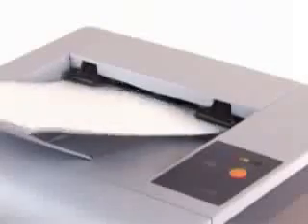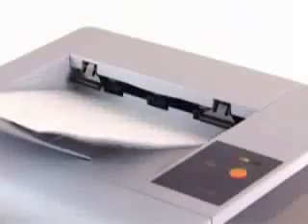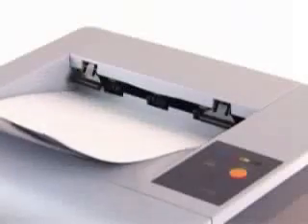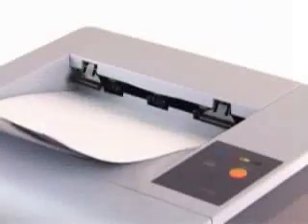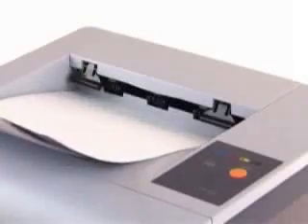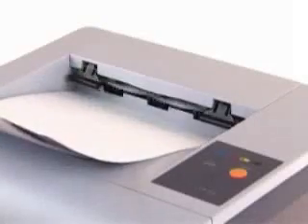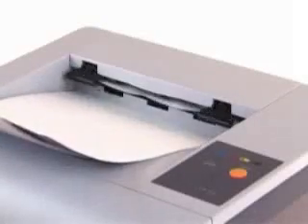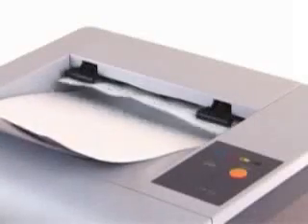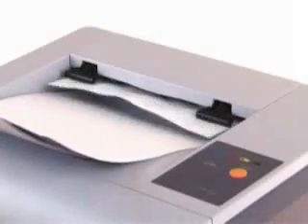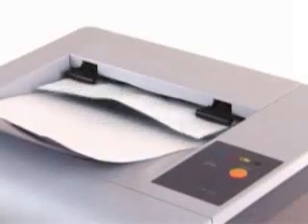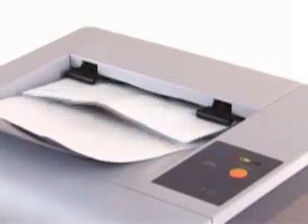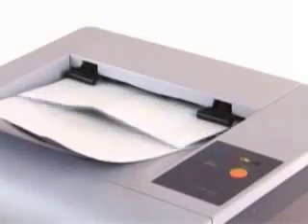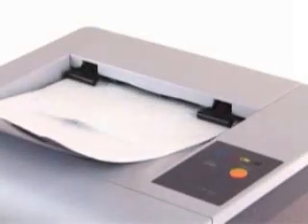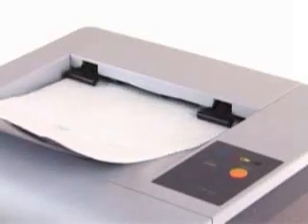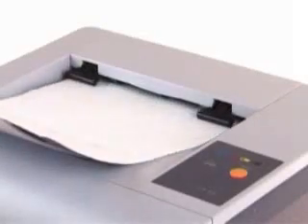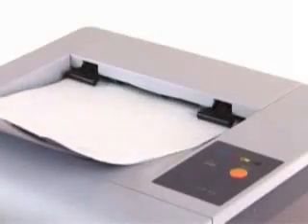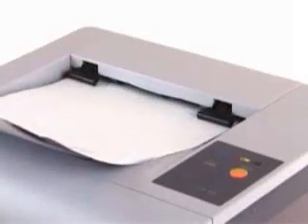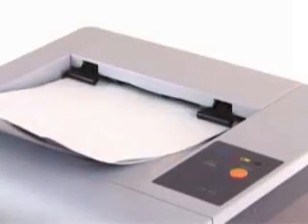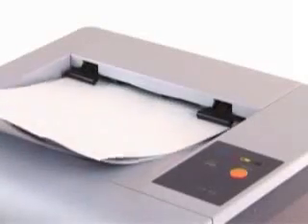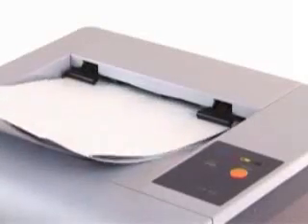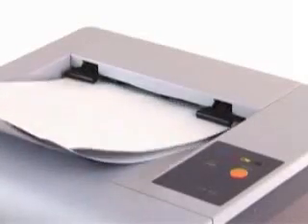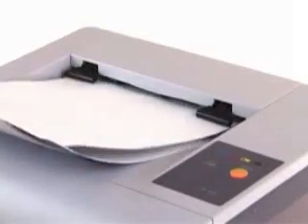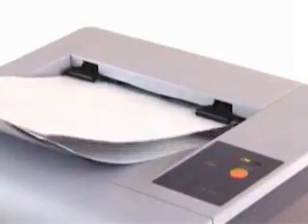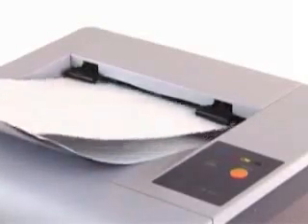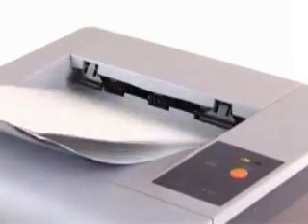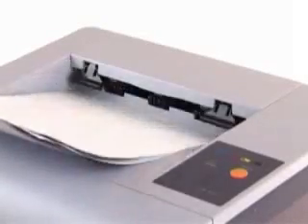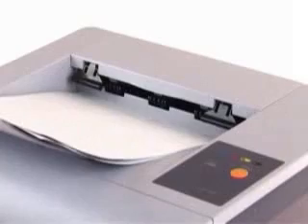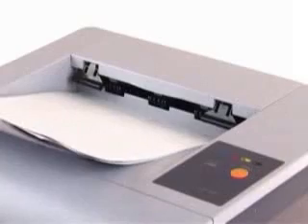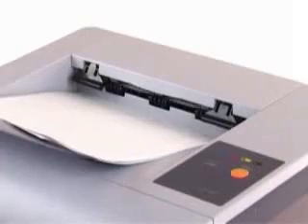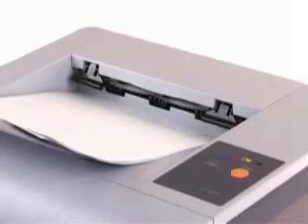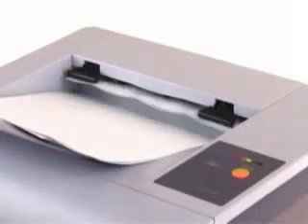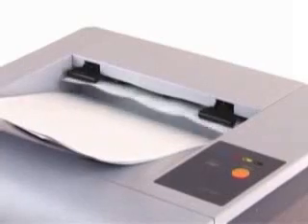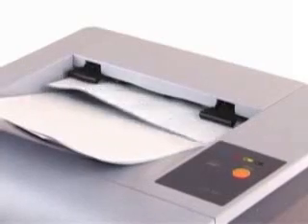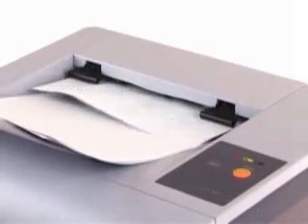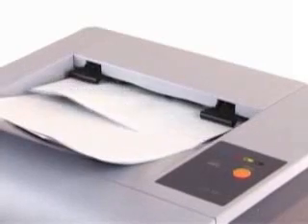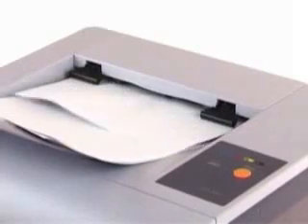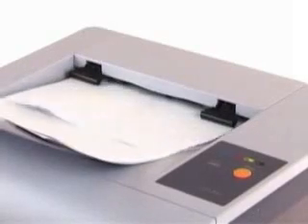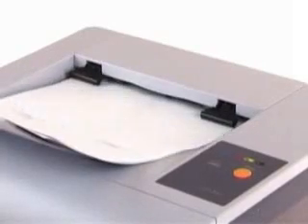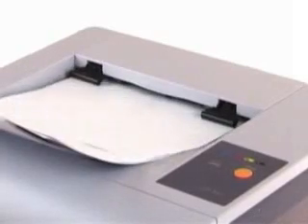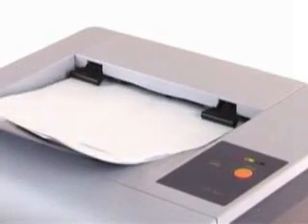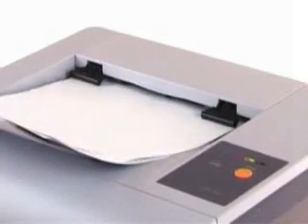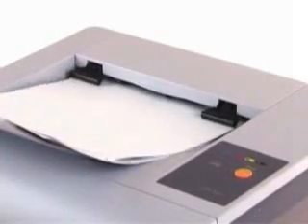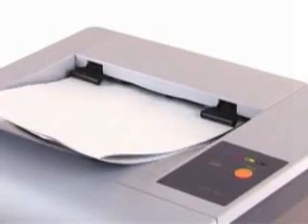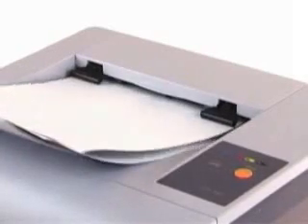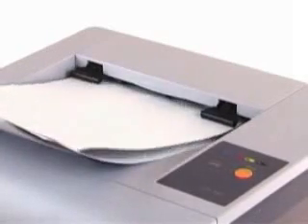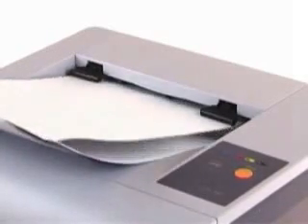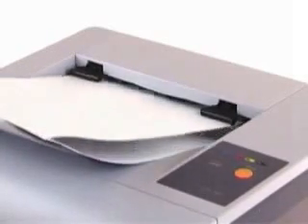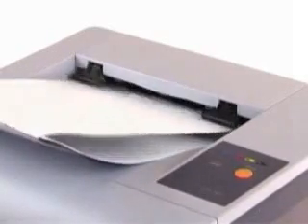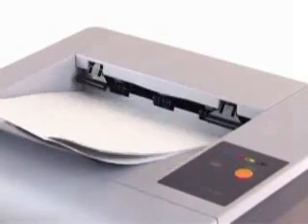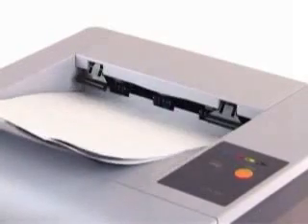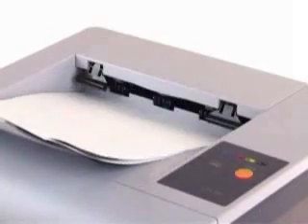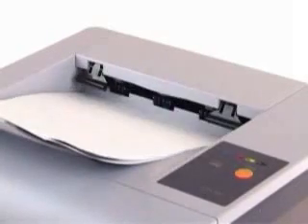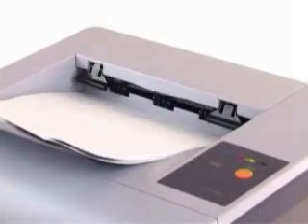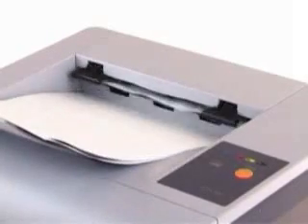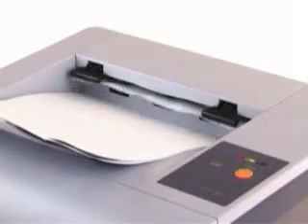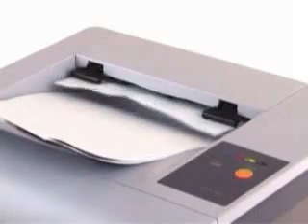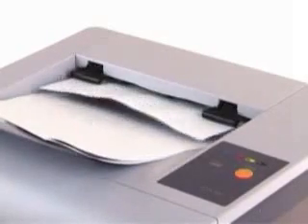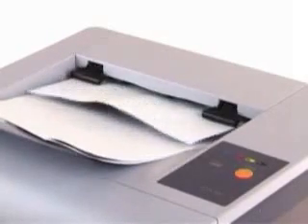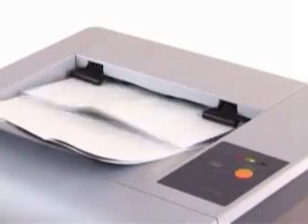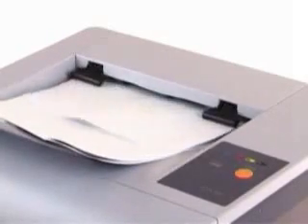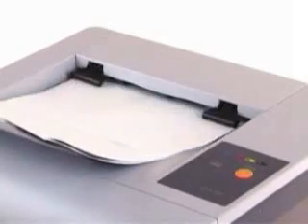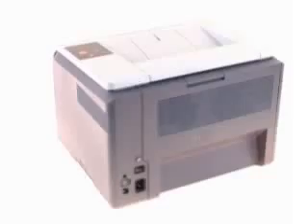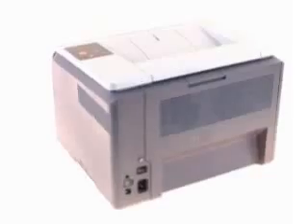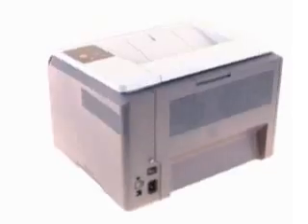Exclusive Samsung technology means the printer engine is whisper quiet, so it won't disturb you even when it's working flat out.